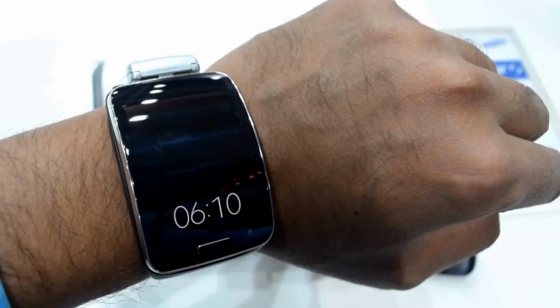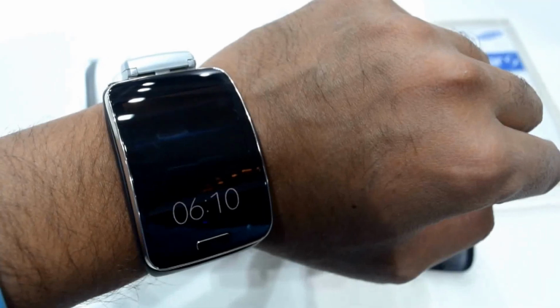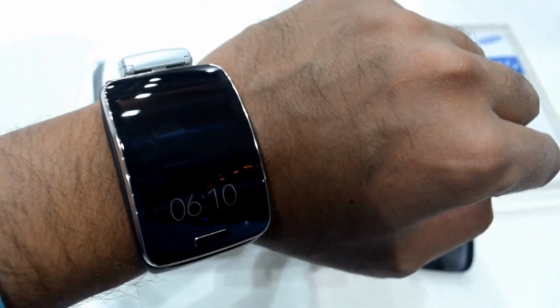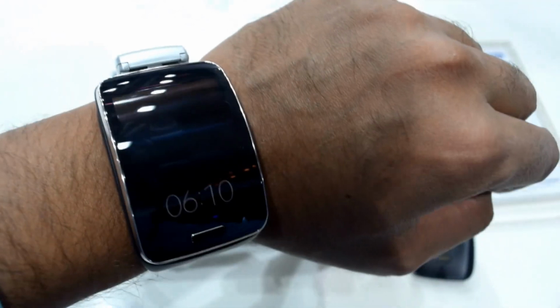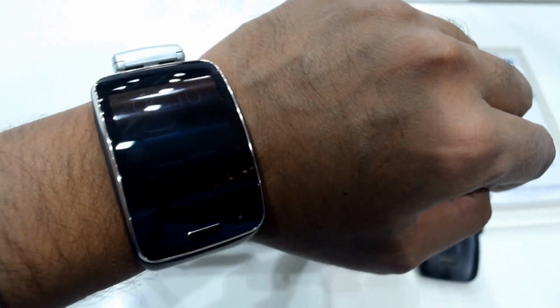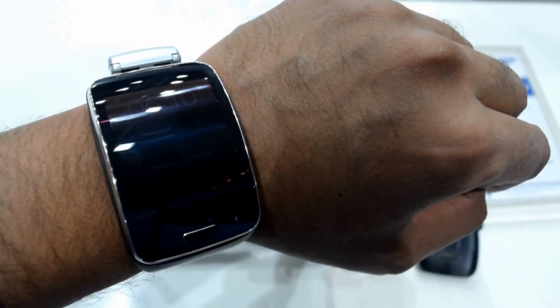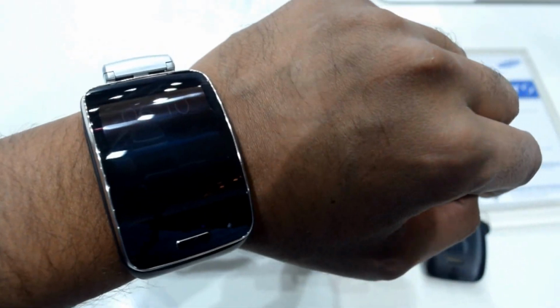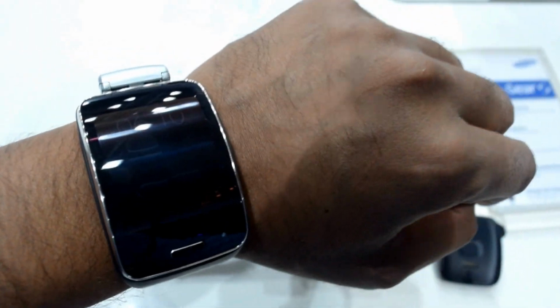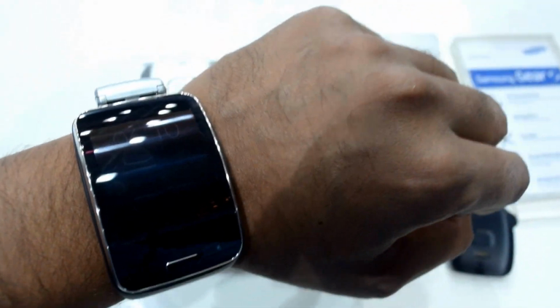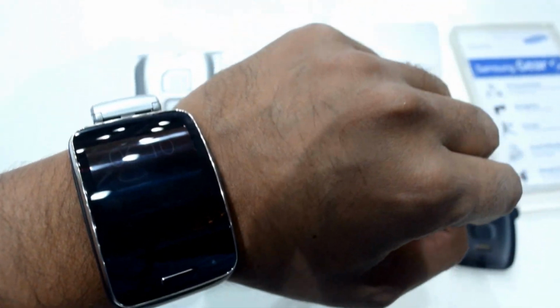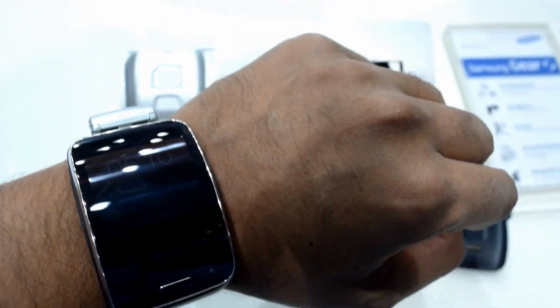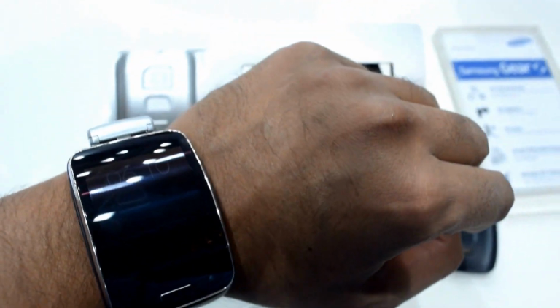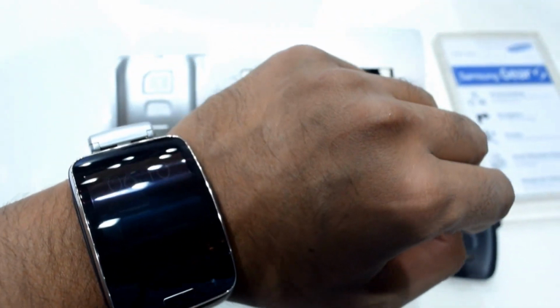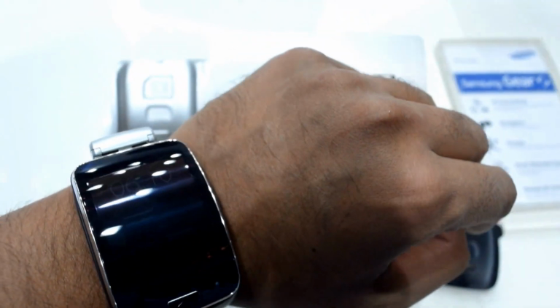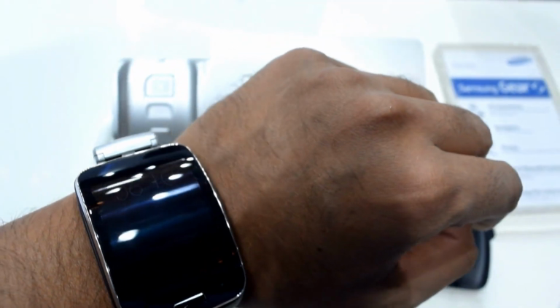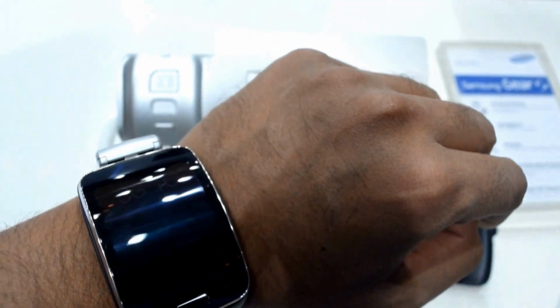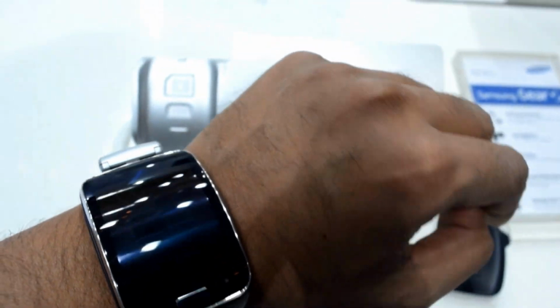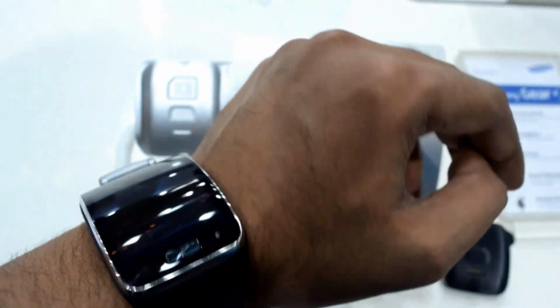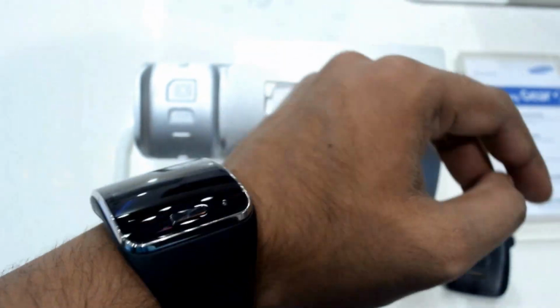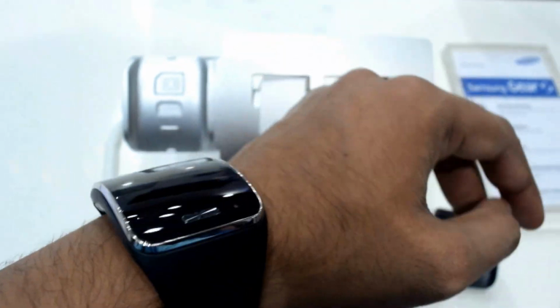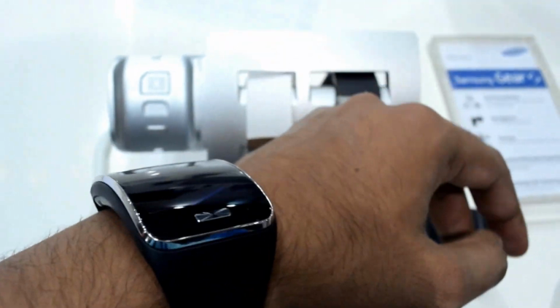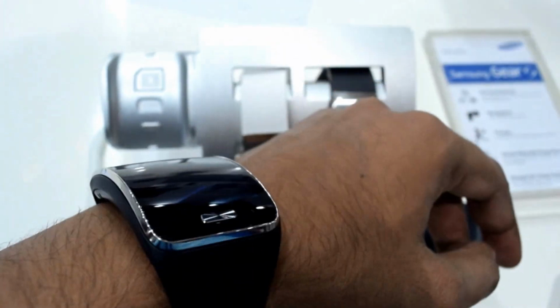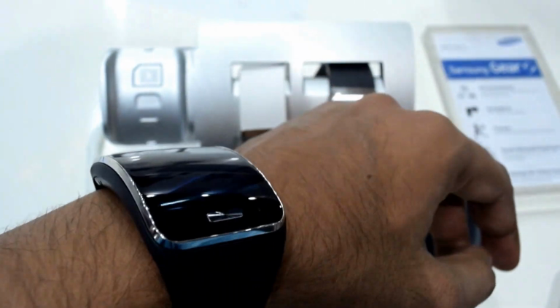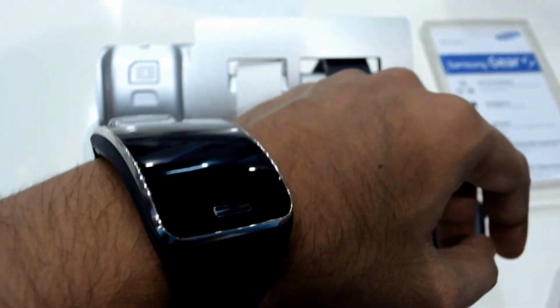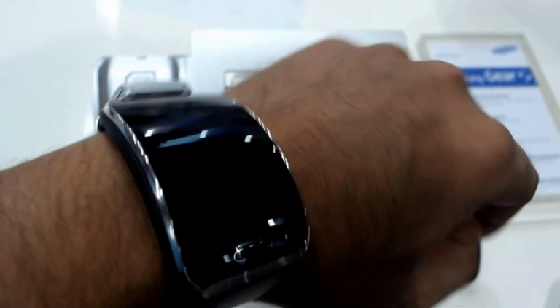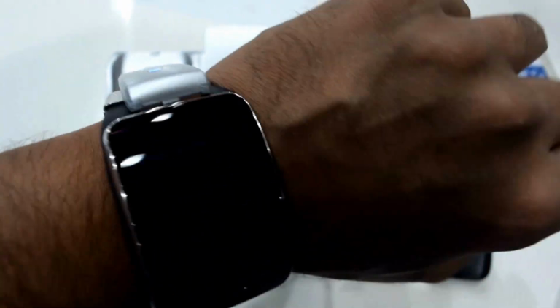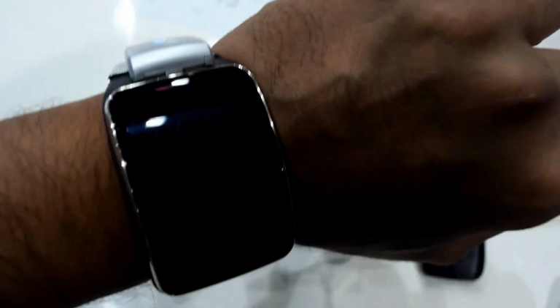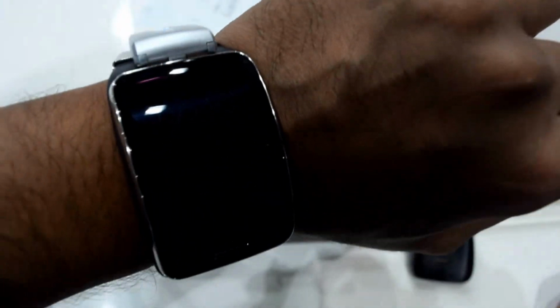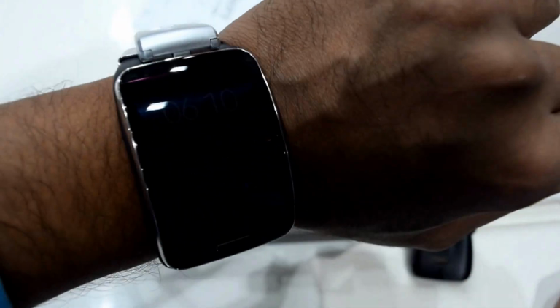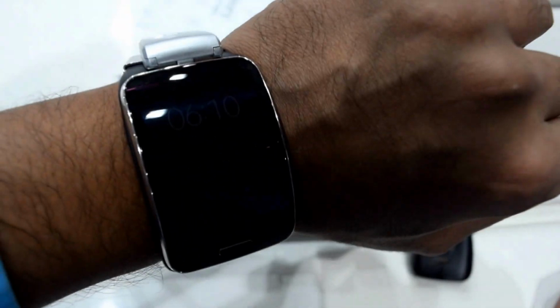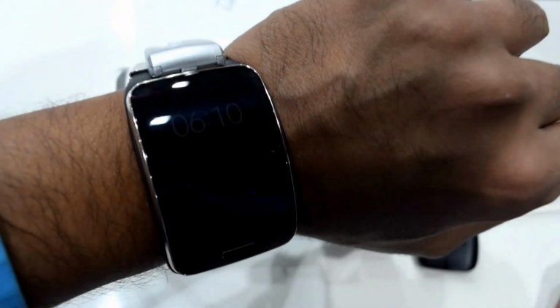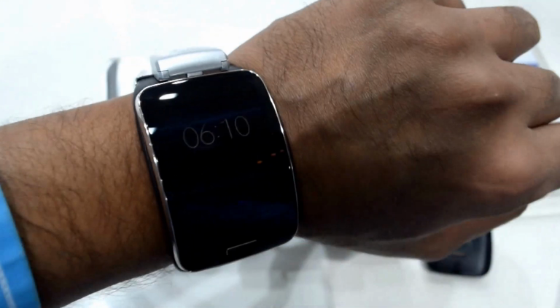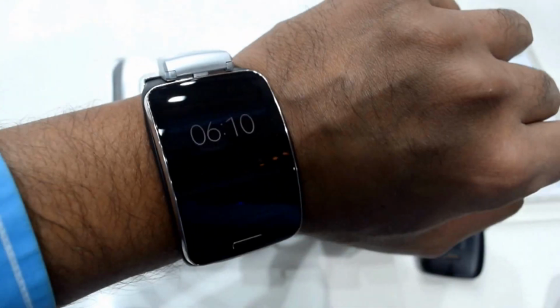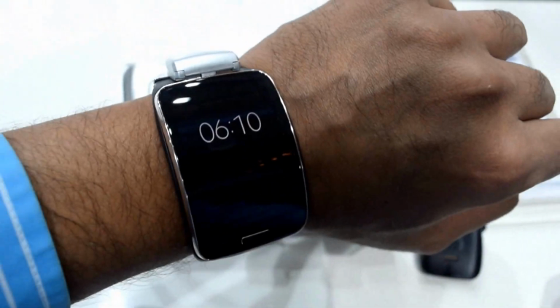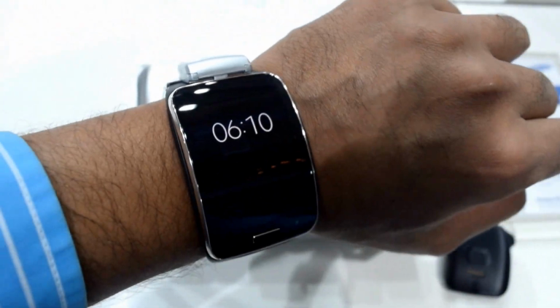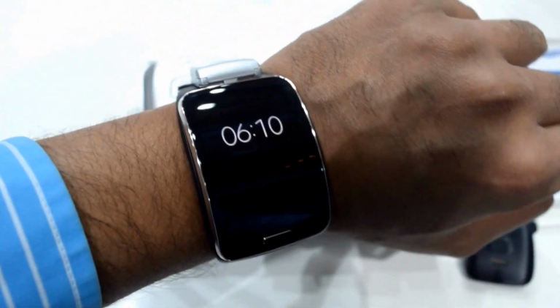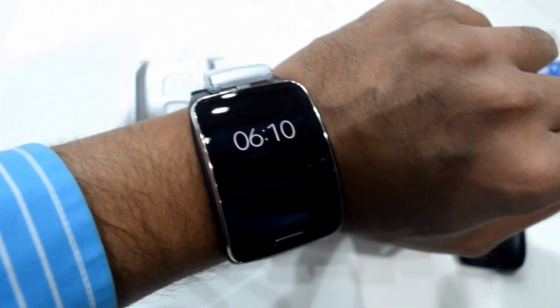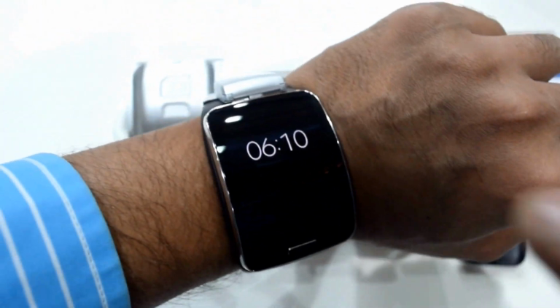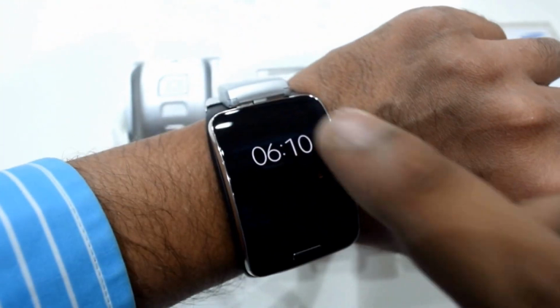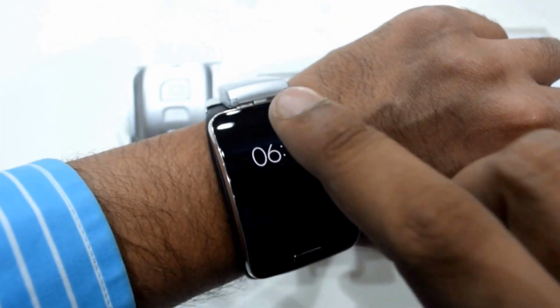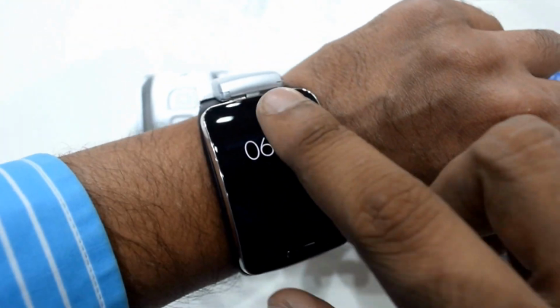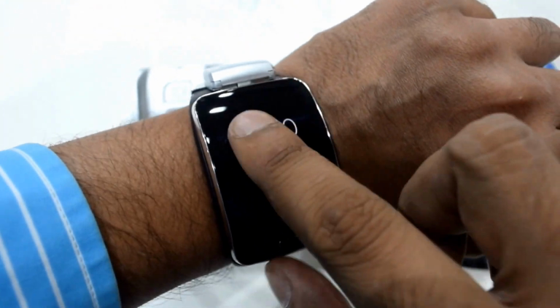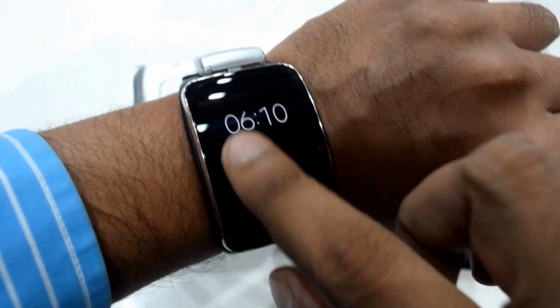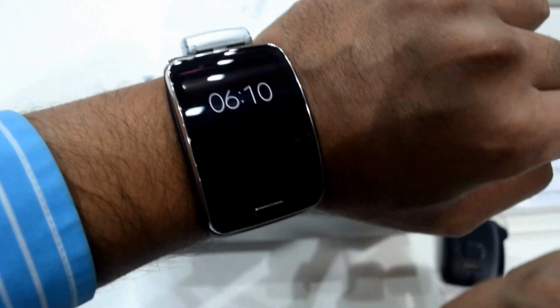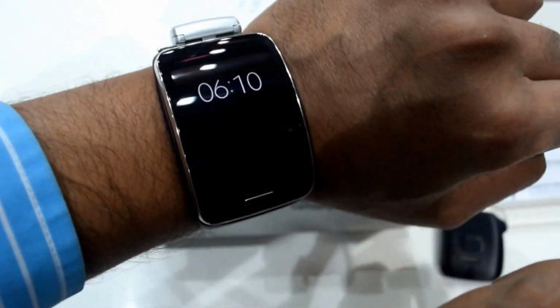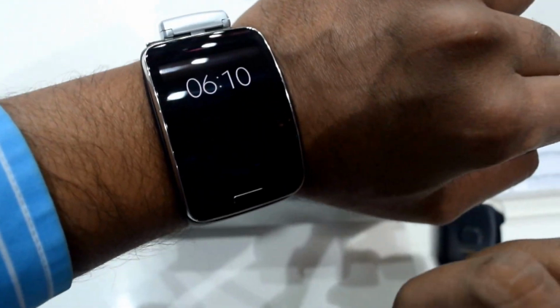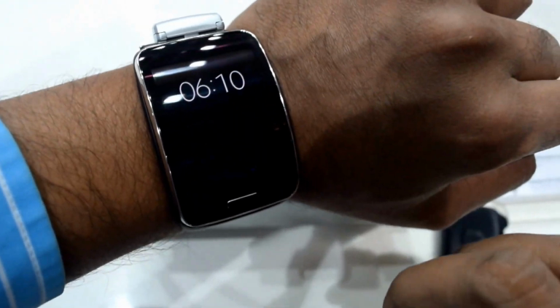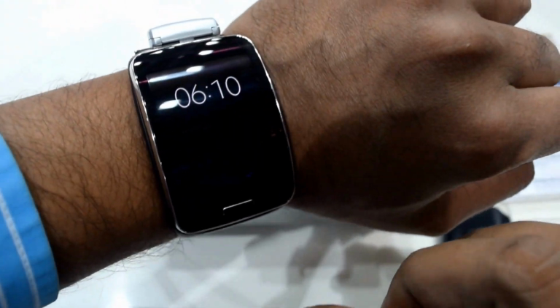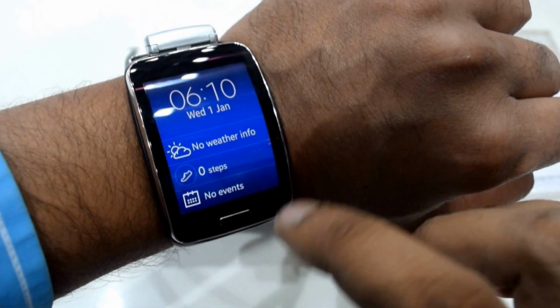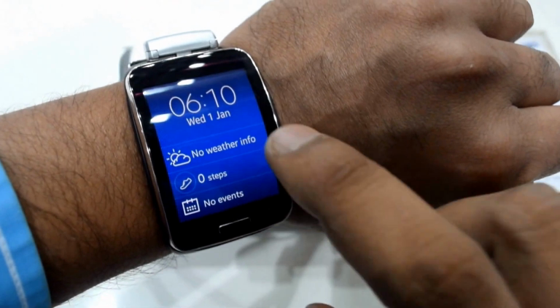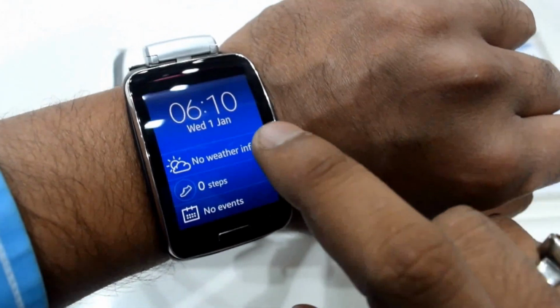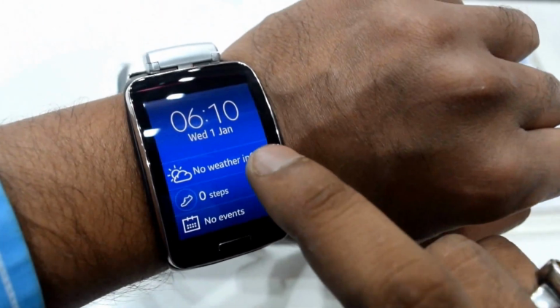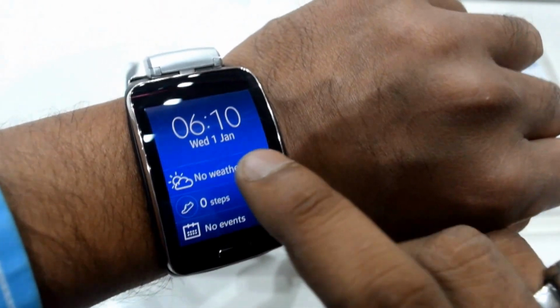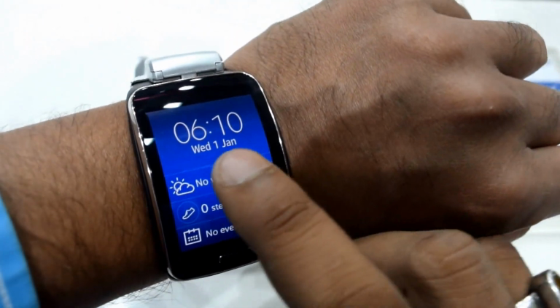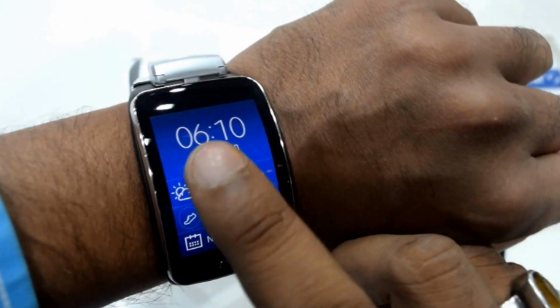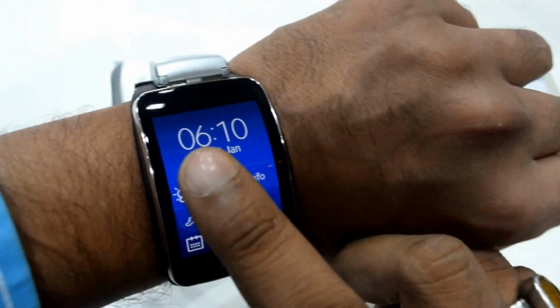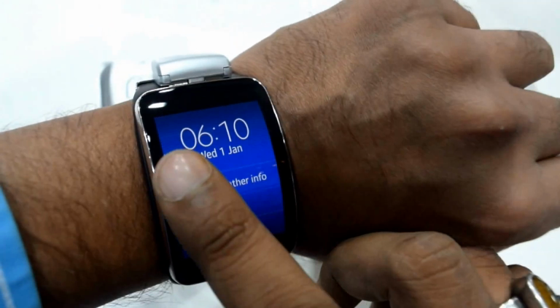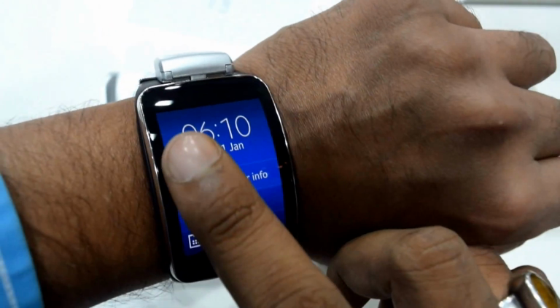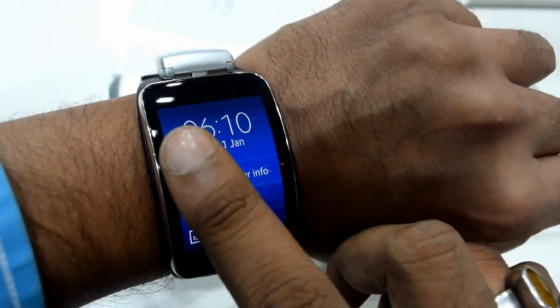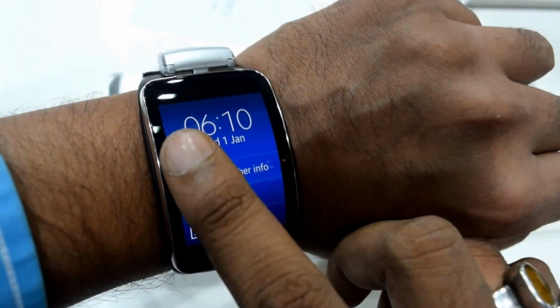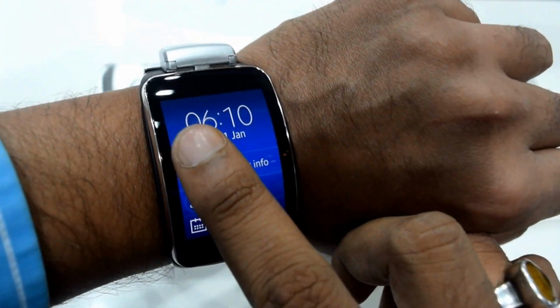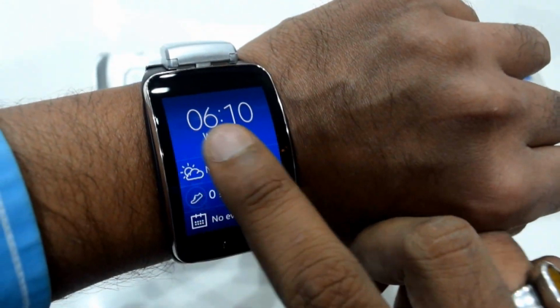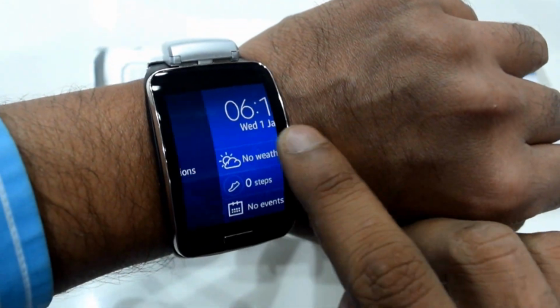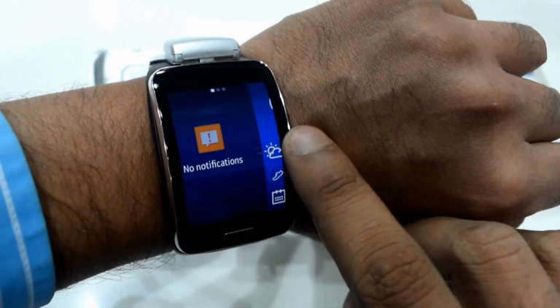Hi, this is Adderetai Old Monk. I am with the new Galaxy Gear S. Let me tell you what's inside it.